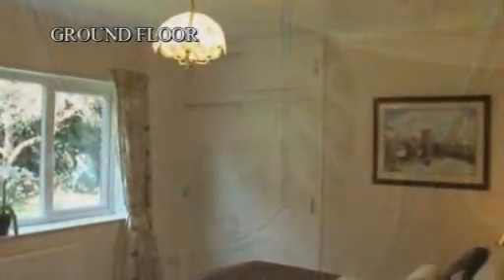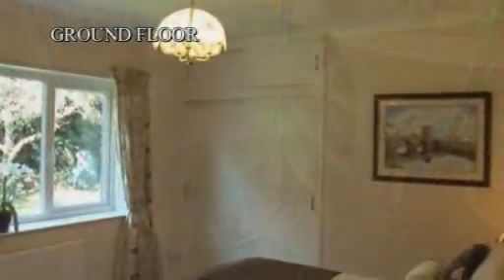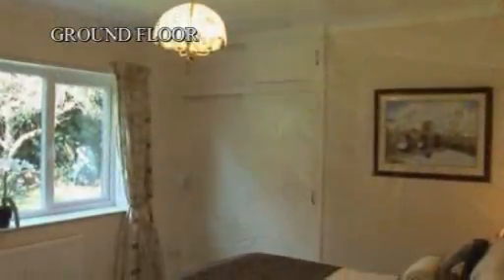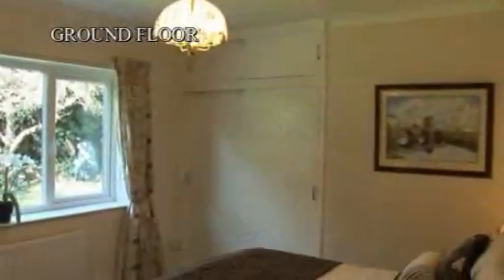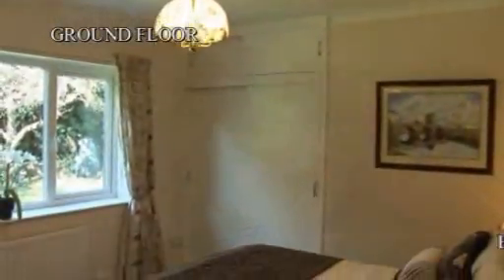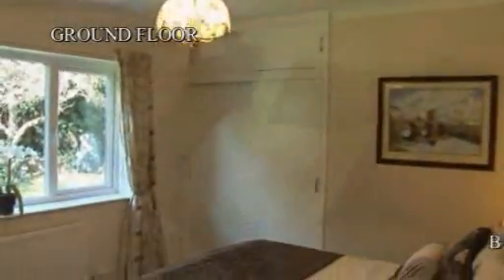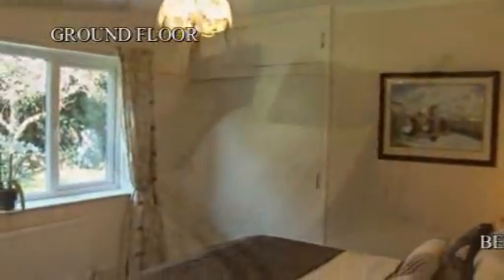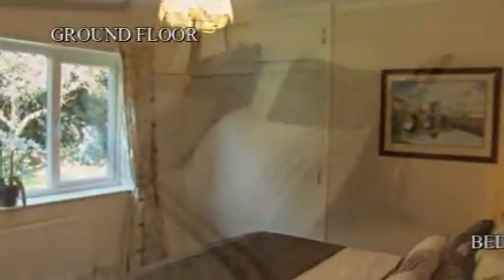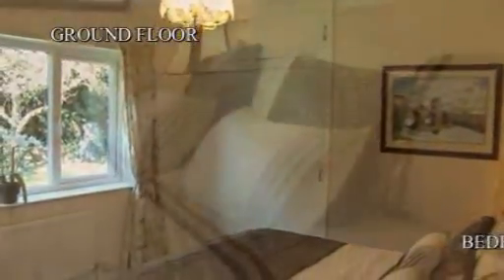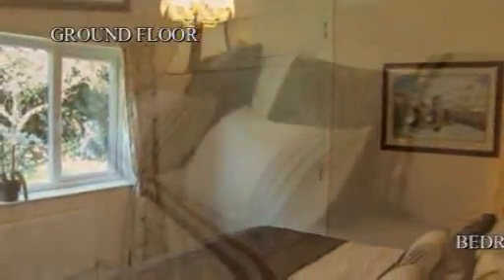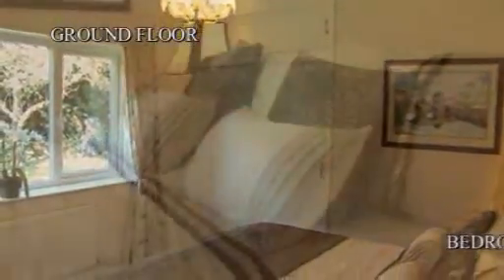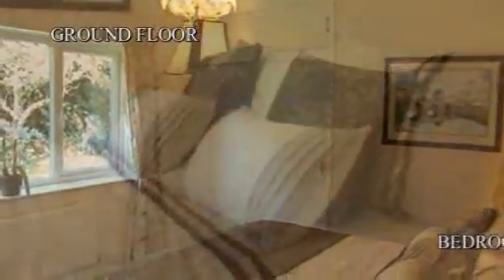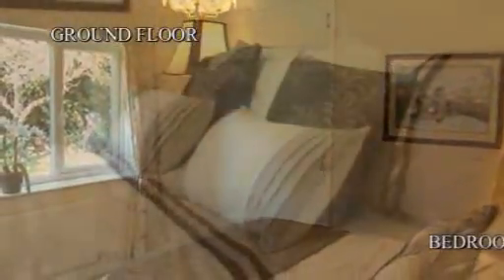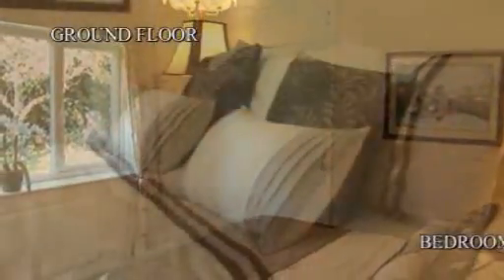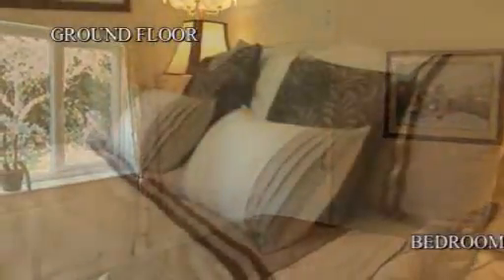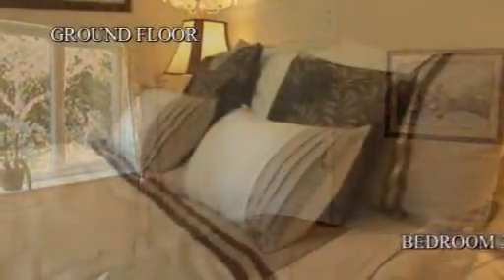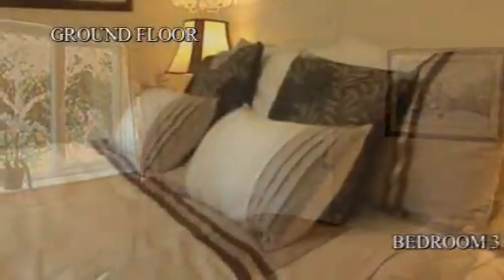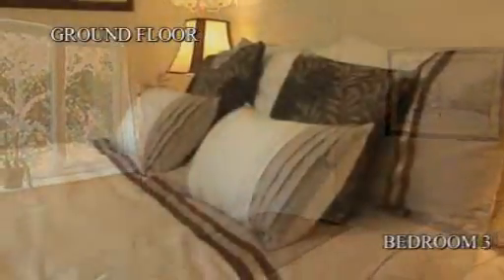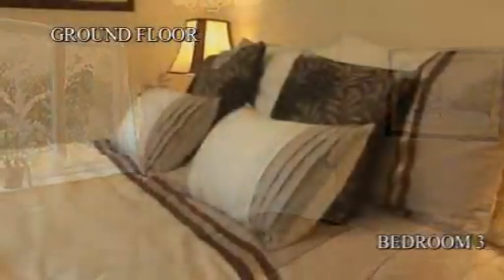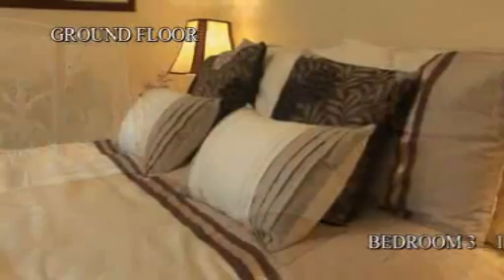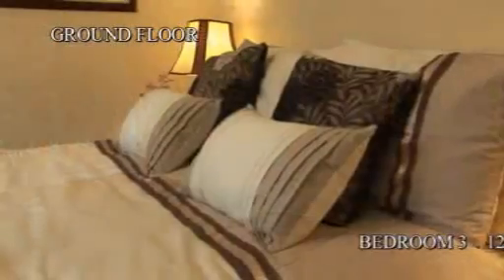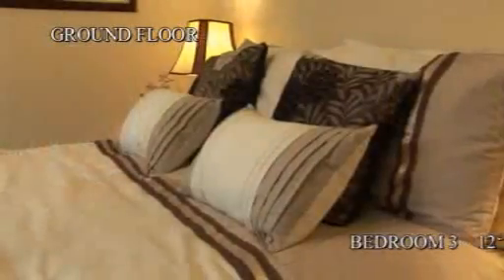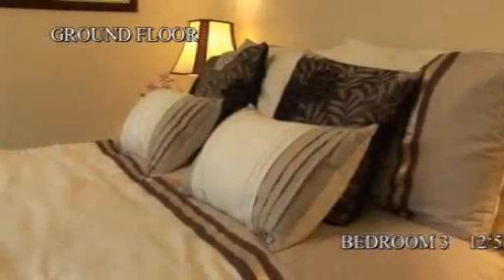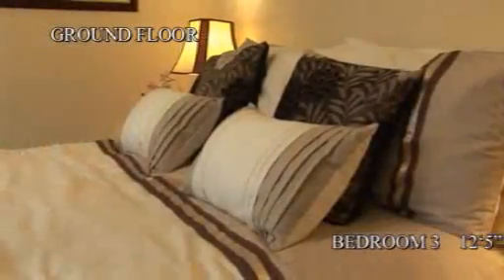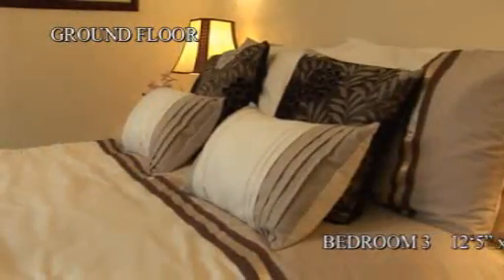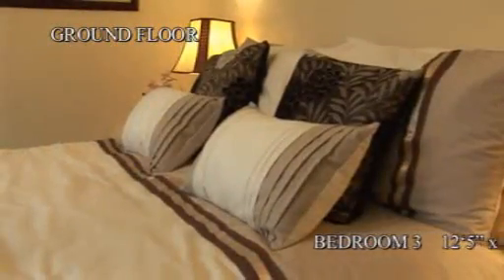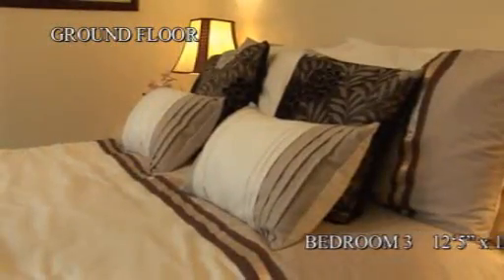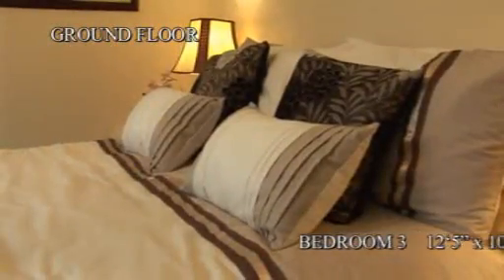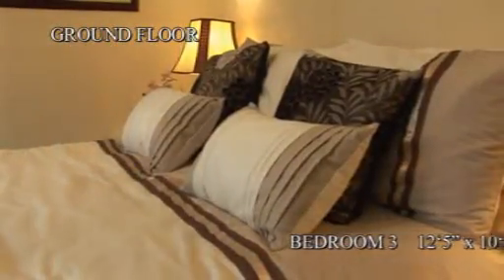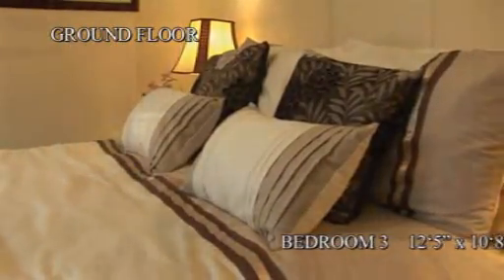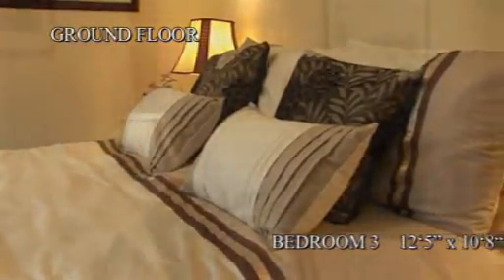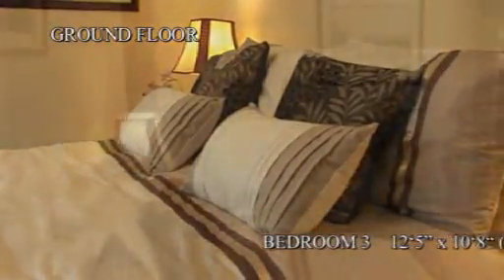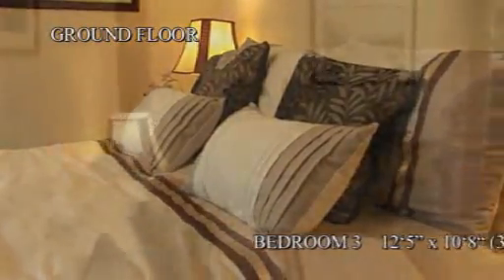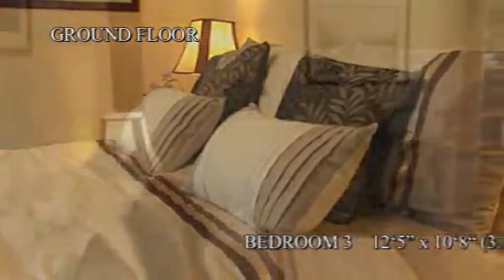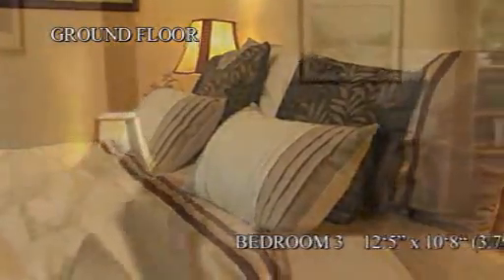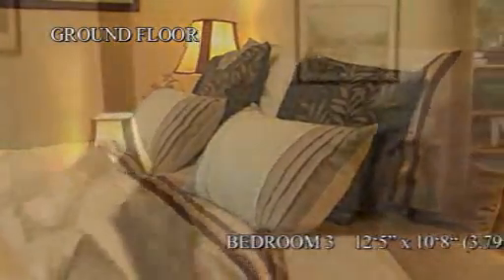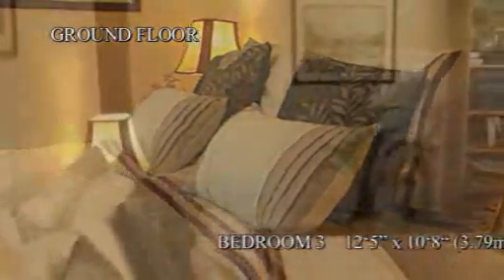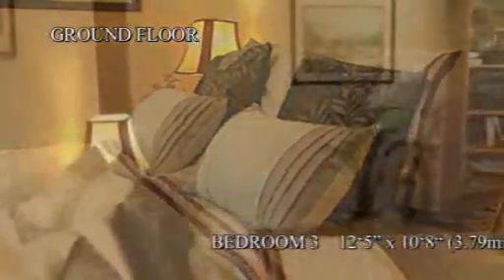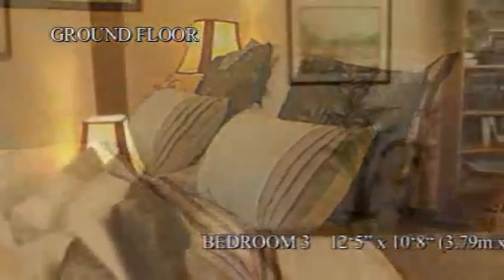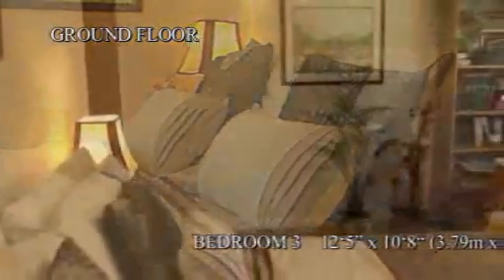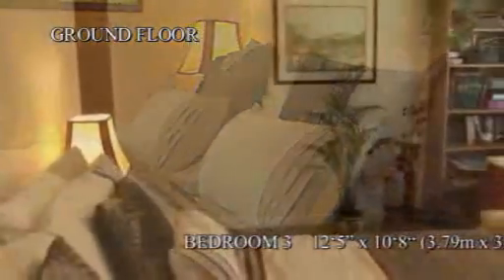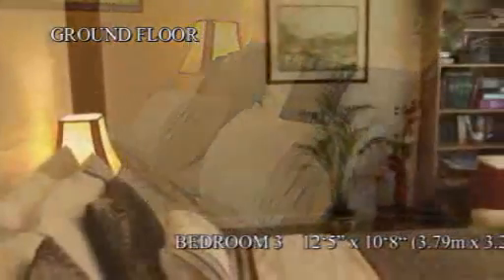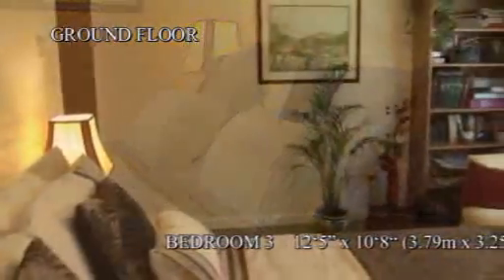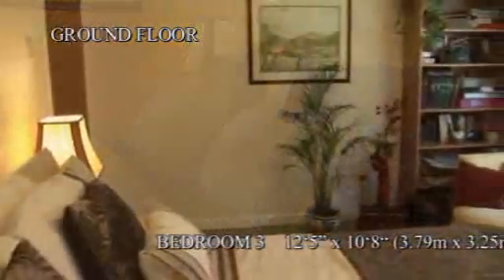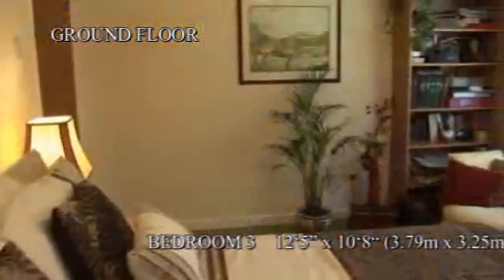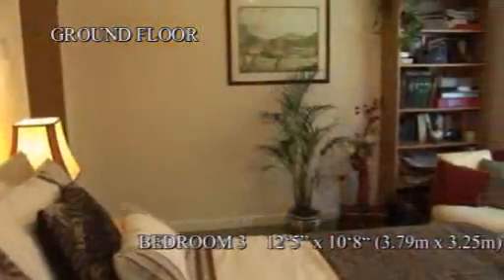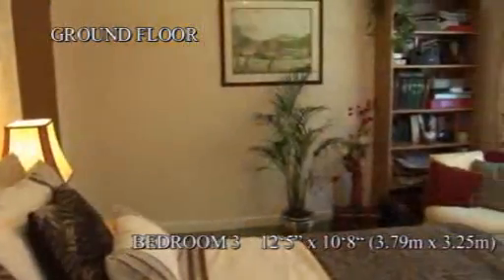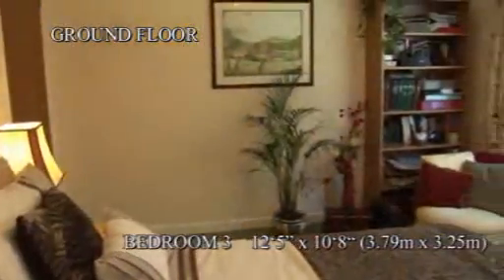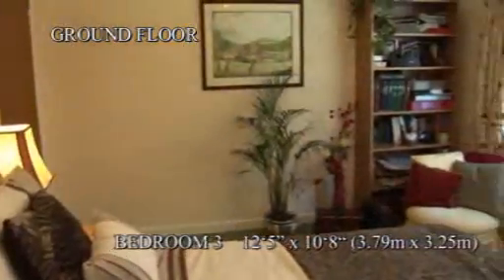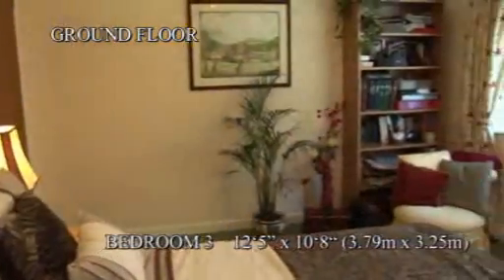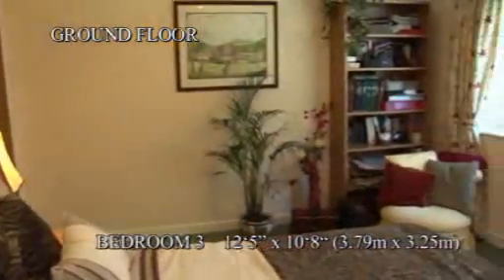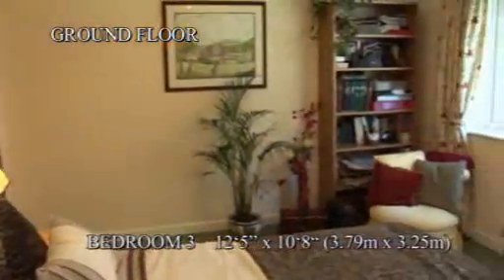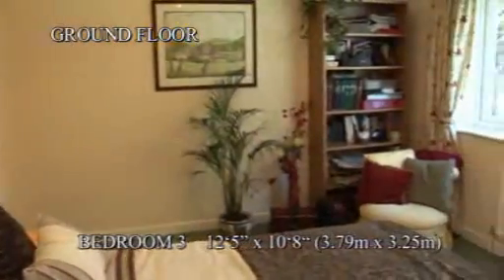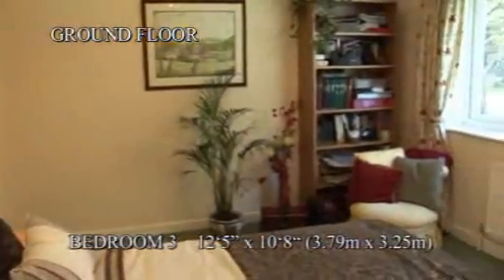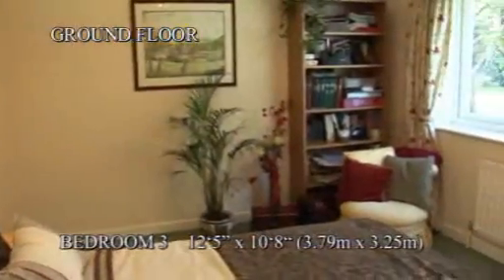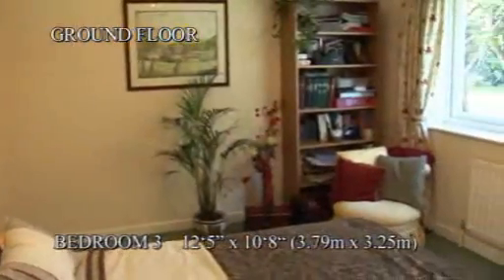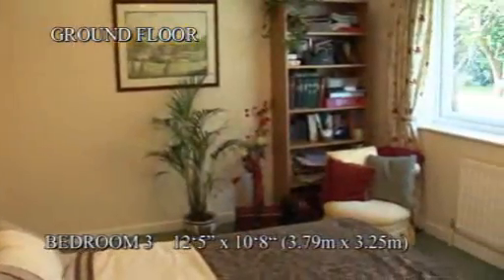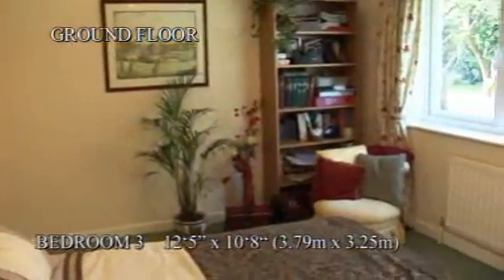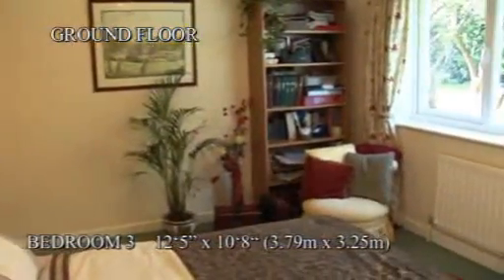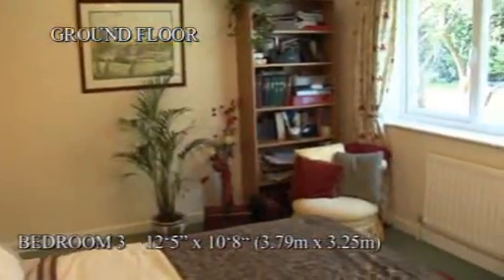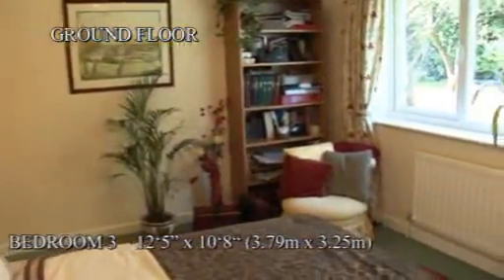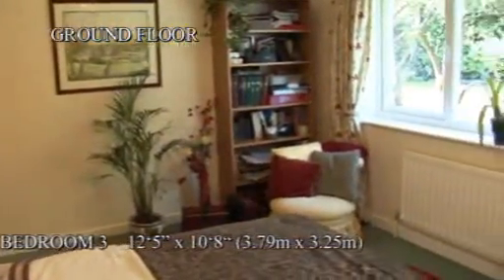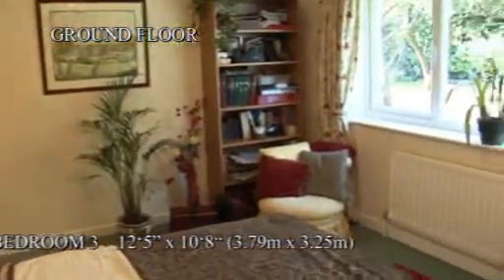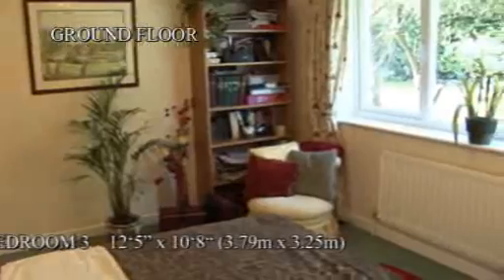Bedroom 3 also overlooks the orchard at the back of the property — again, a large double bedroom with built-in wardrobes.